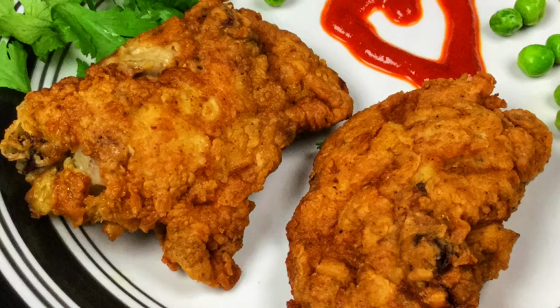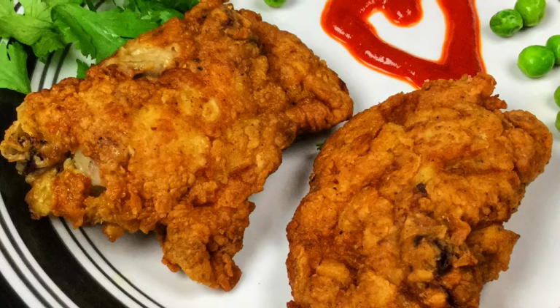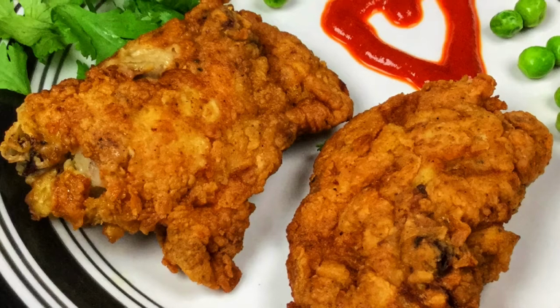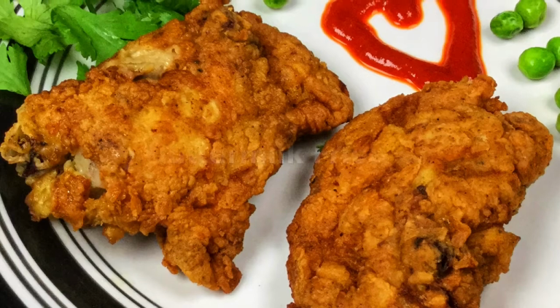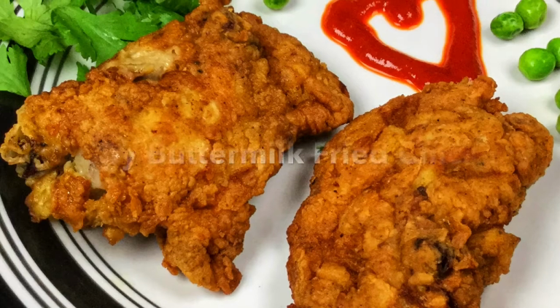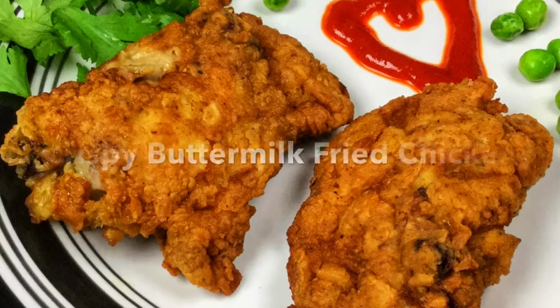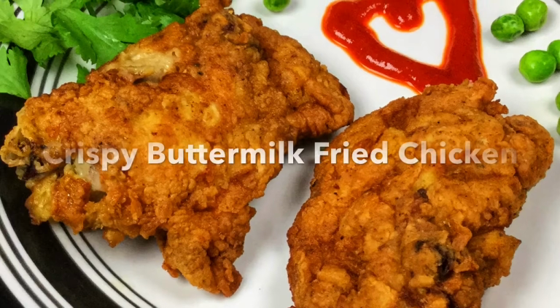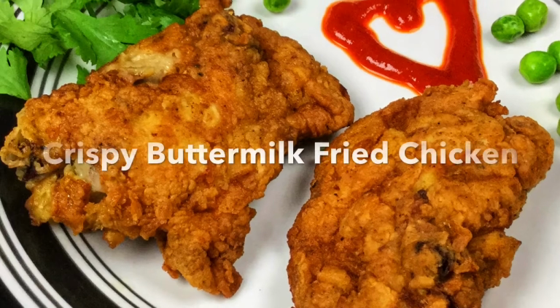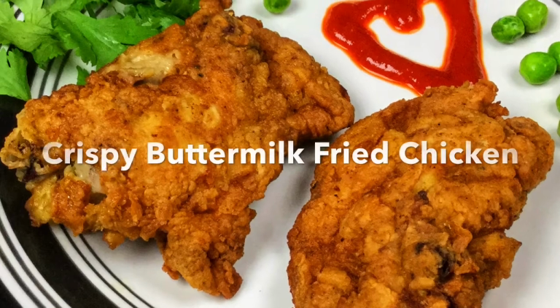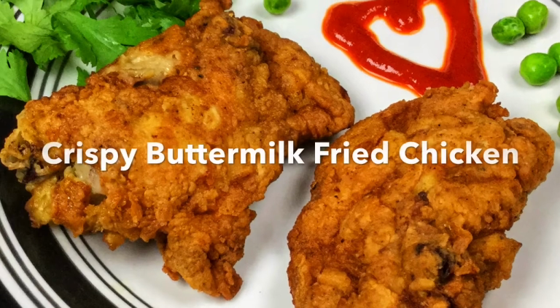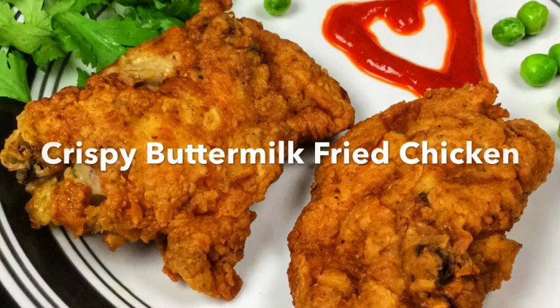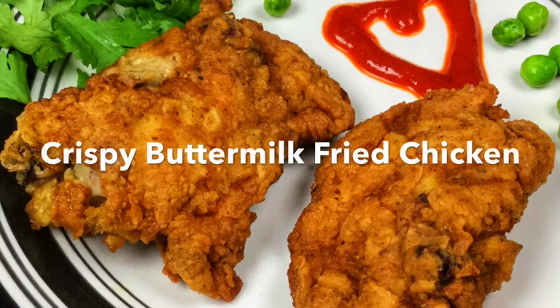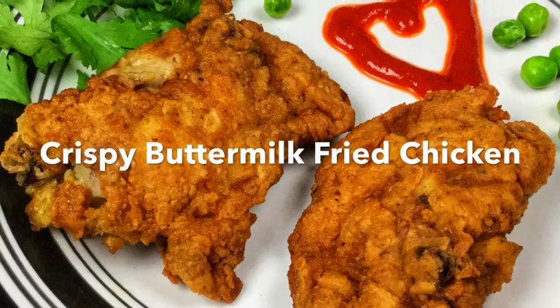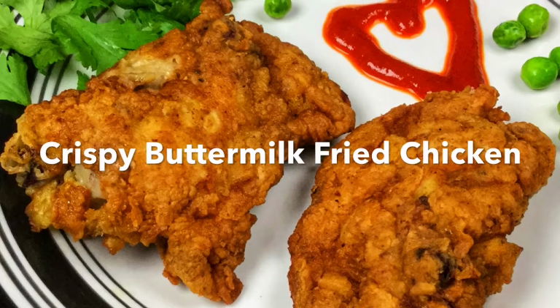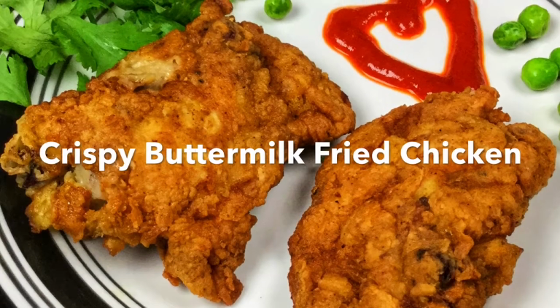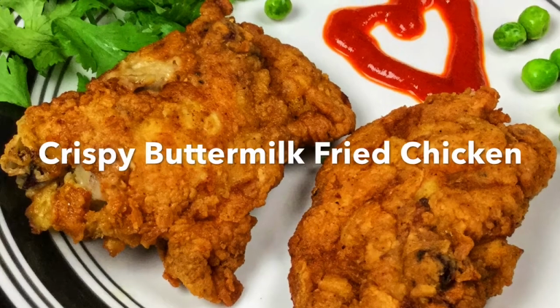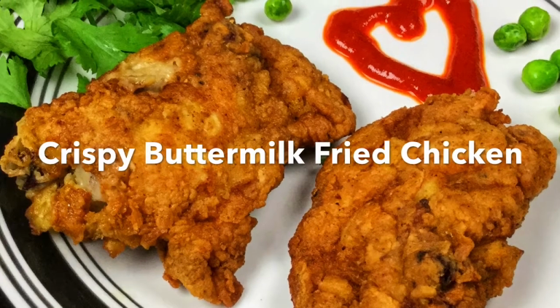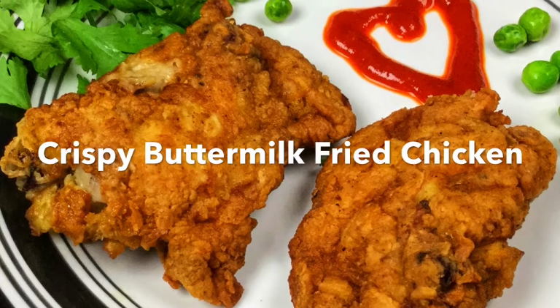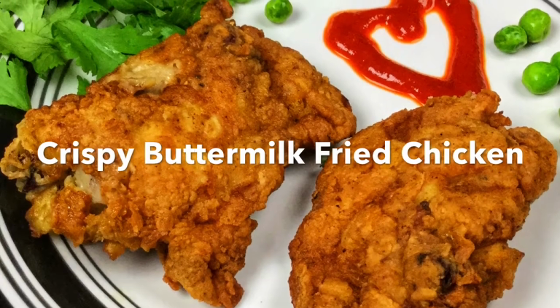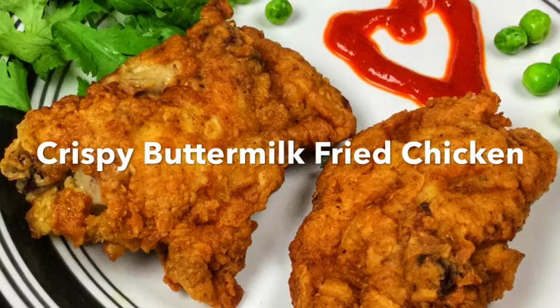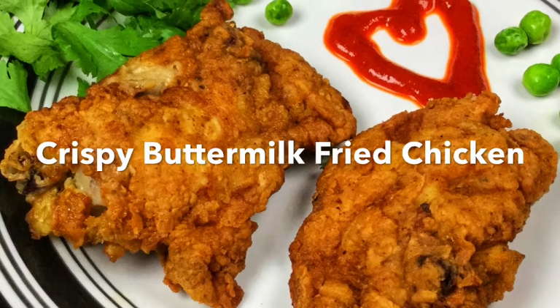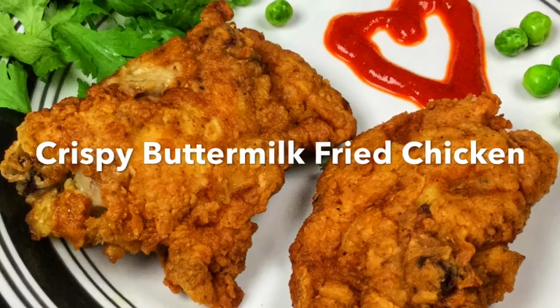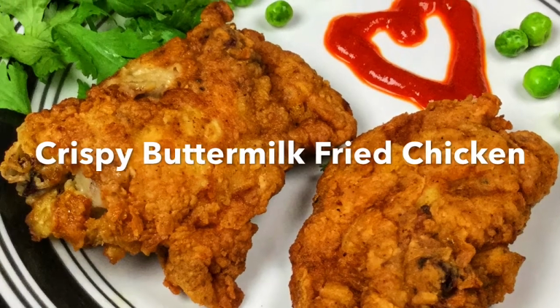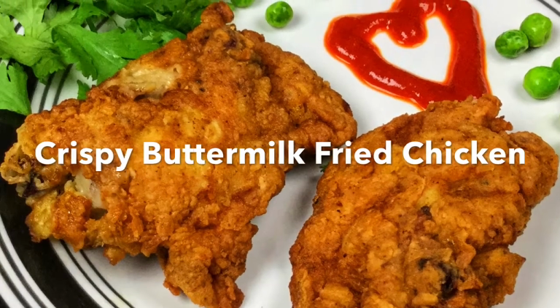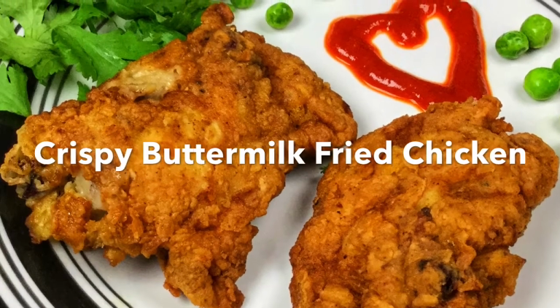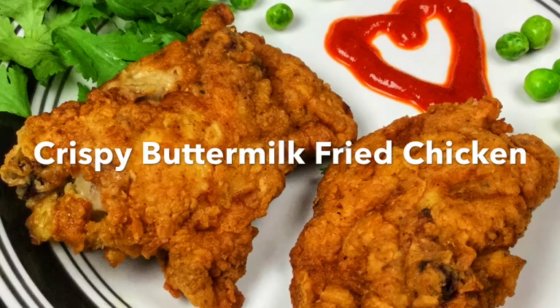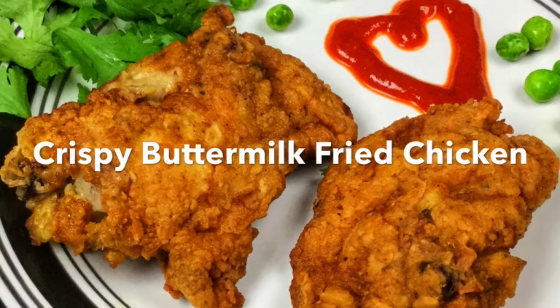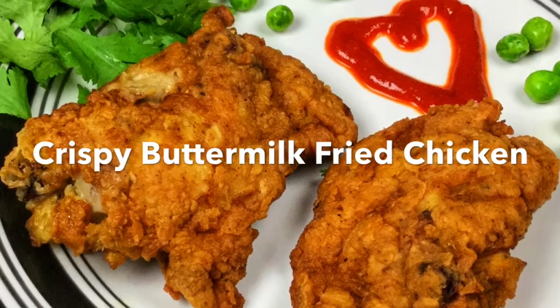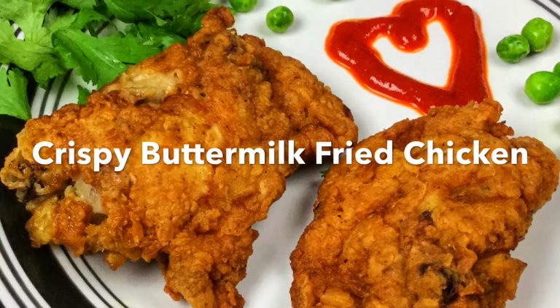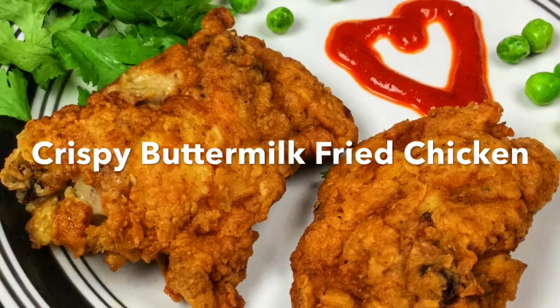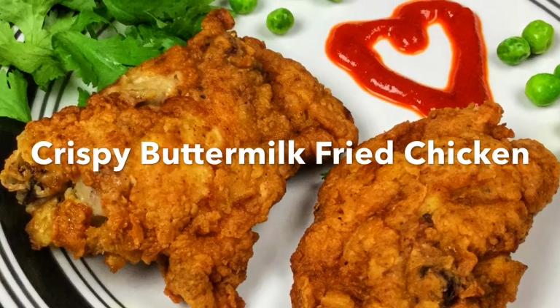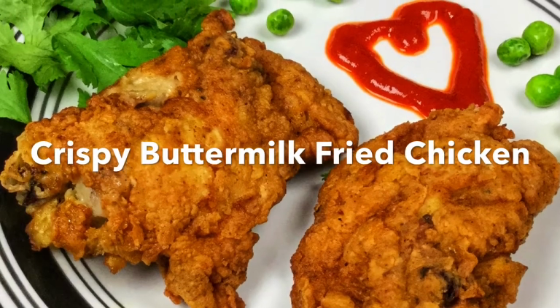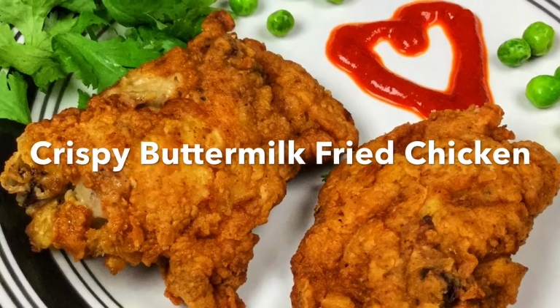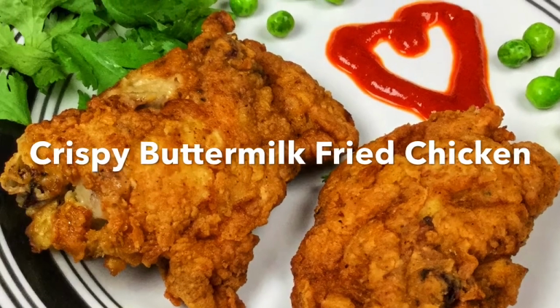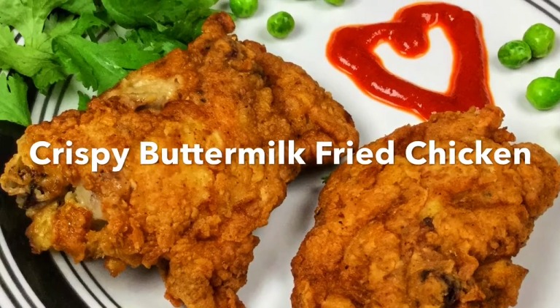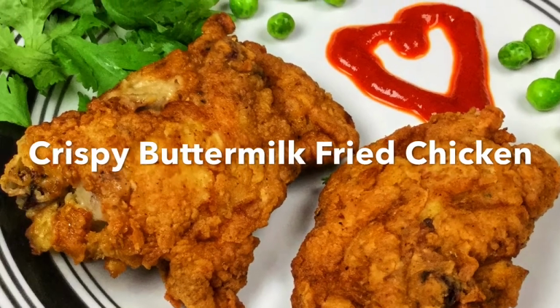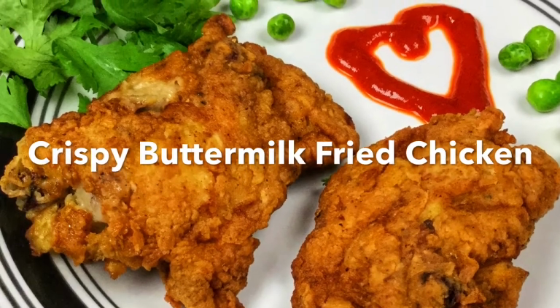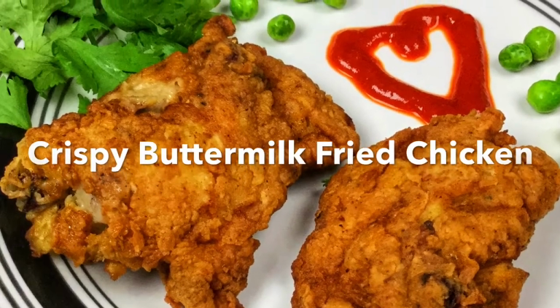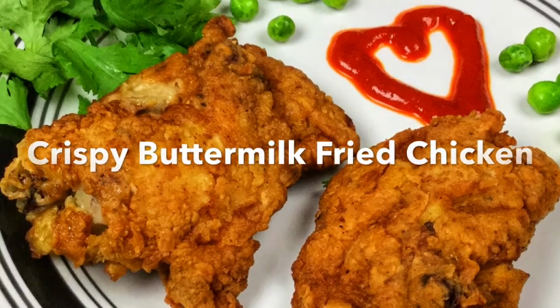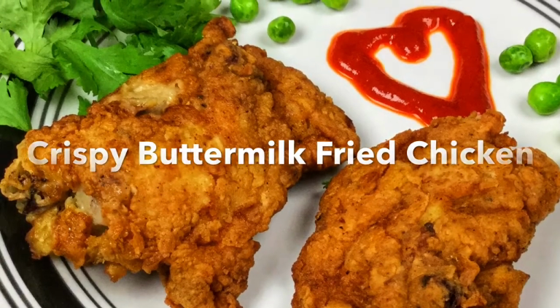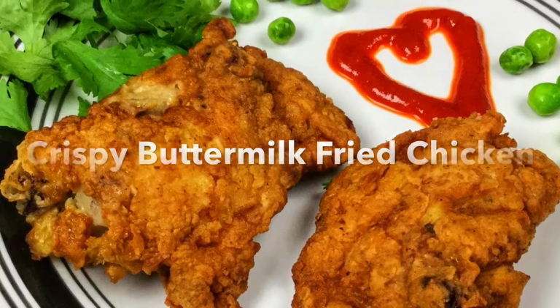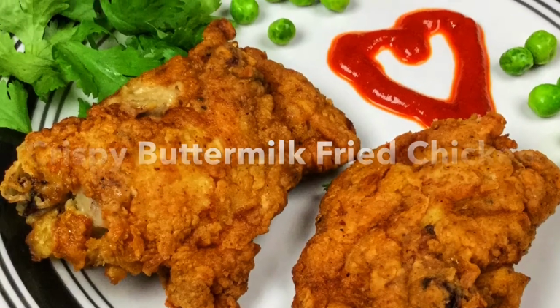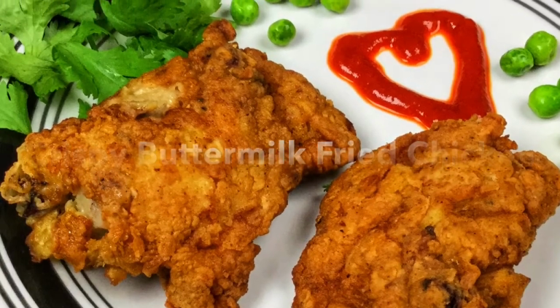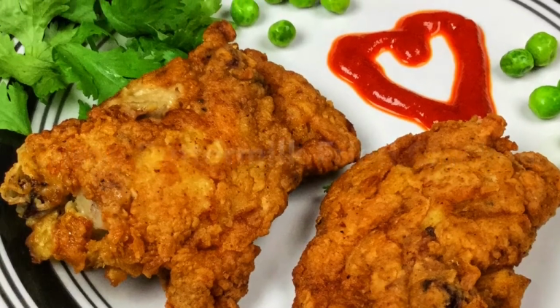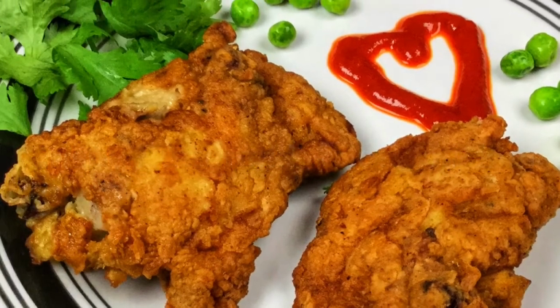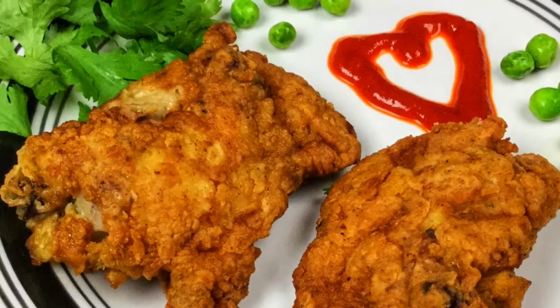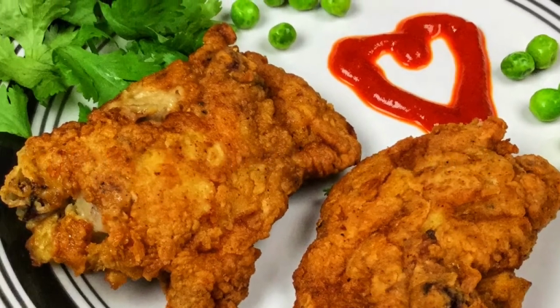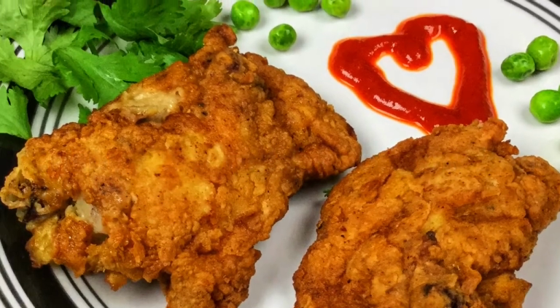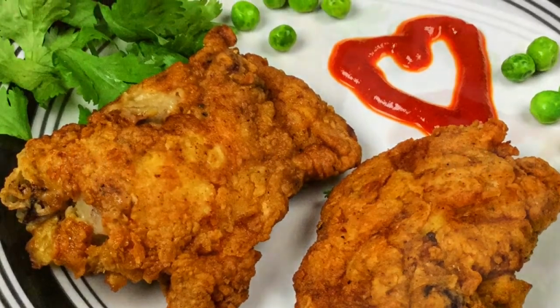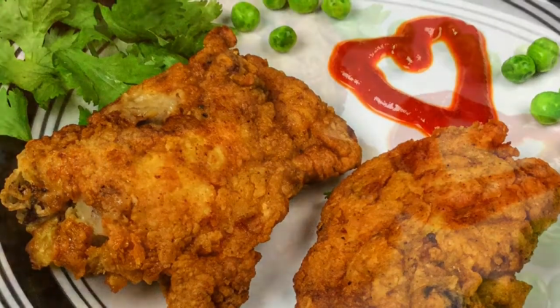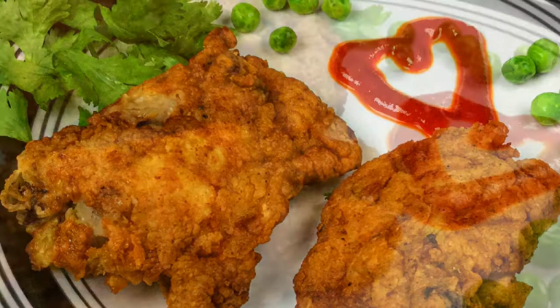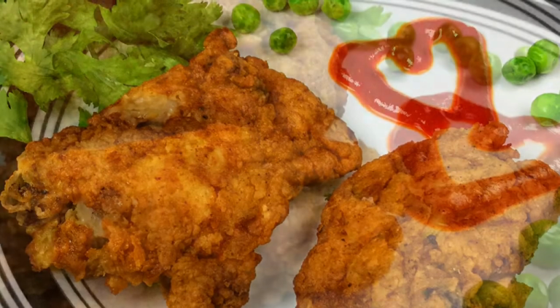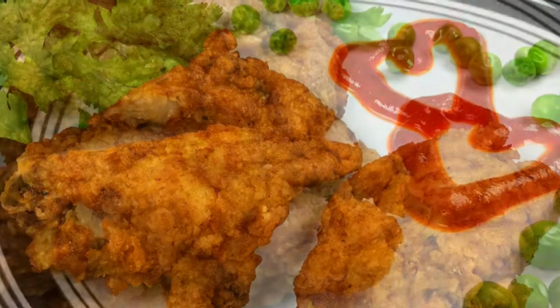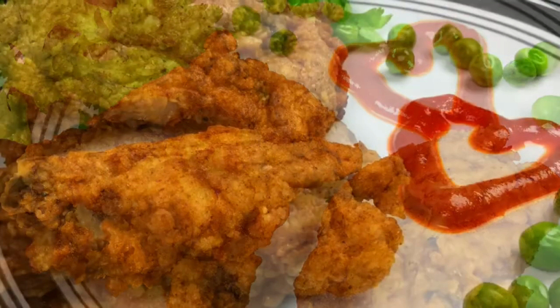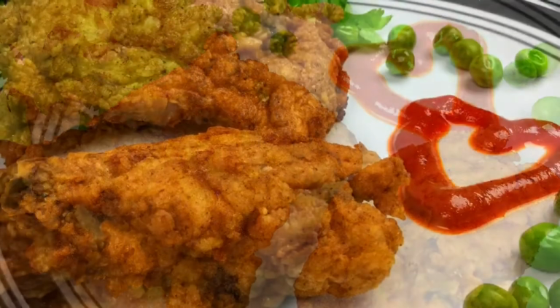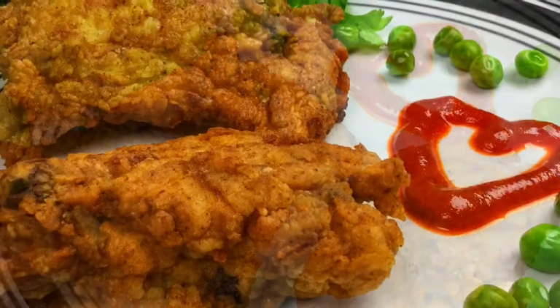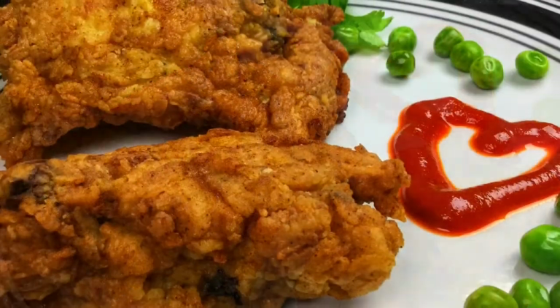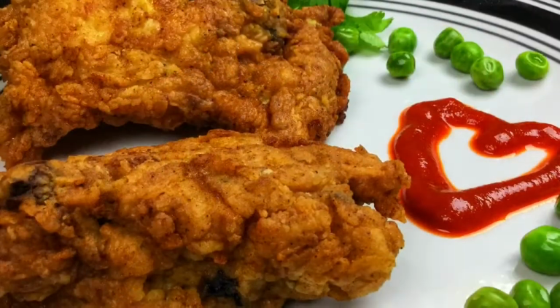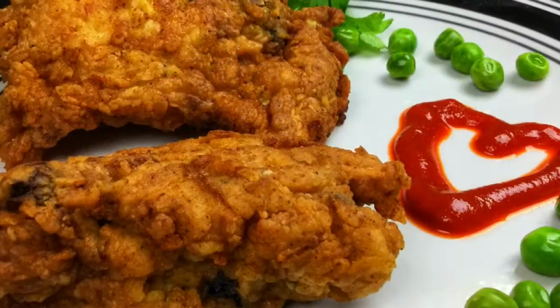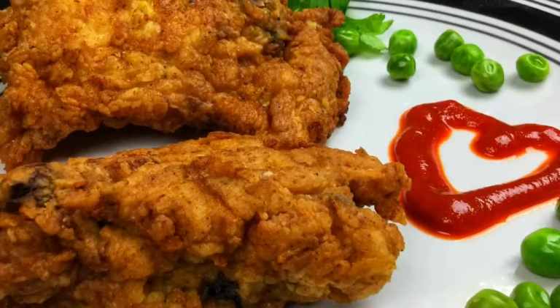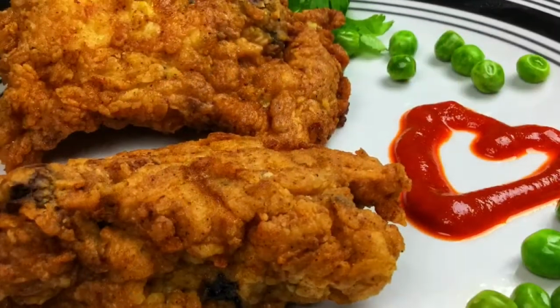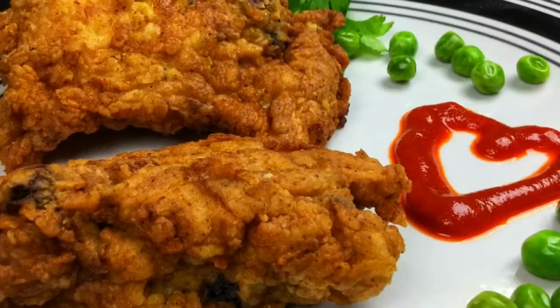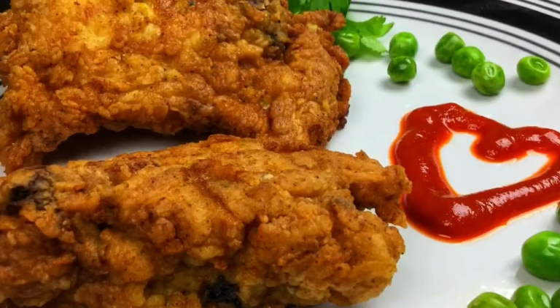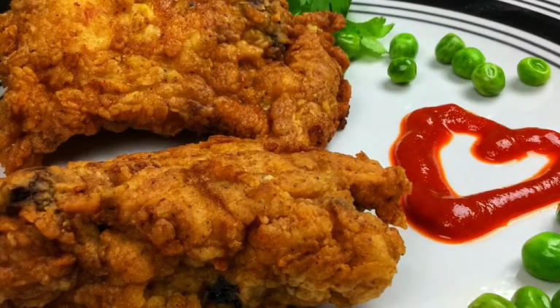Hi friends, today on Vanita Shri's kitchen we are making some good spicy crunchy buttermilk fried chicken.